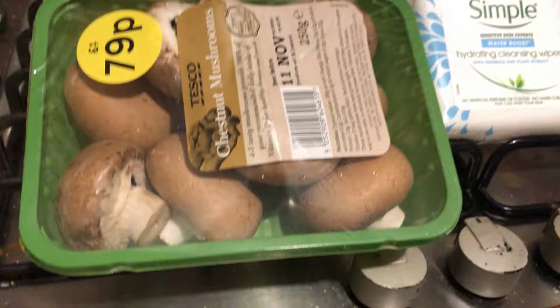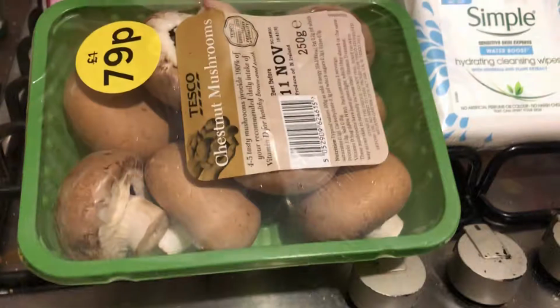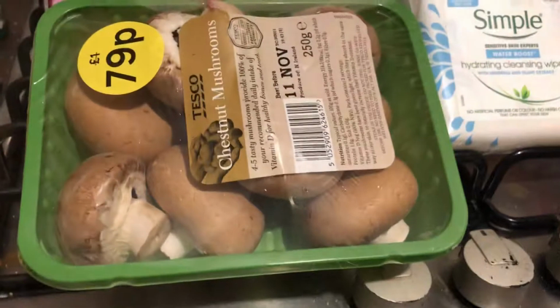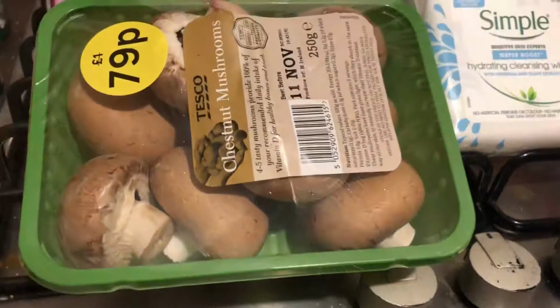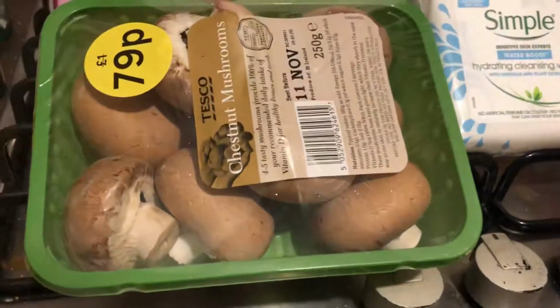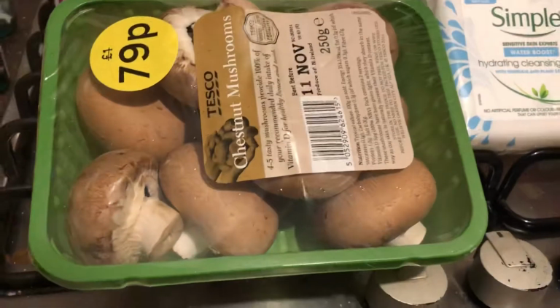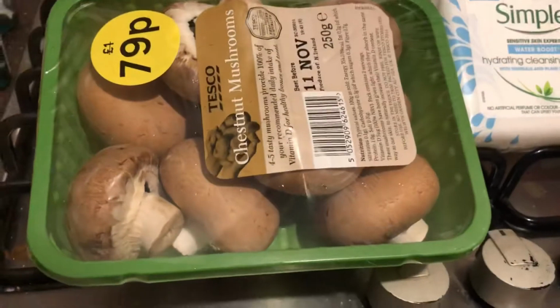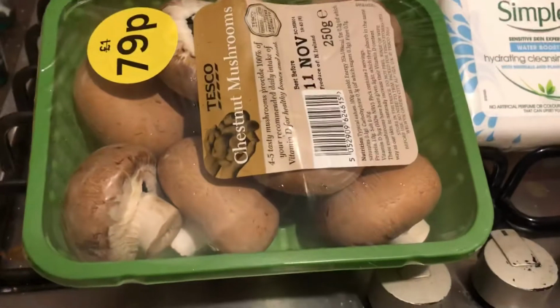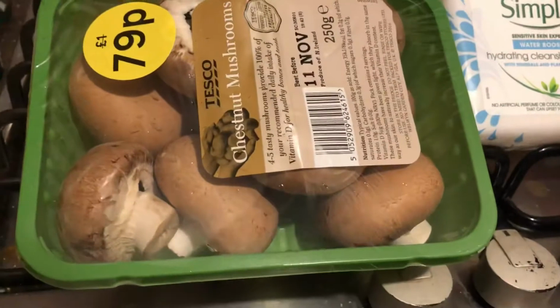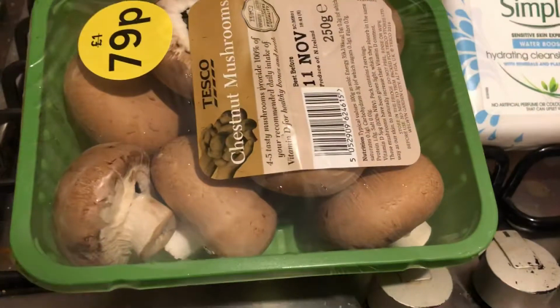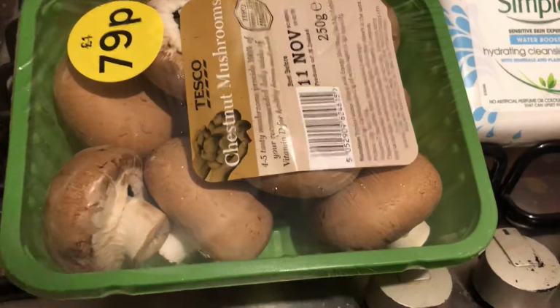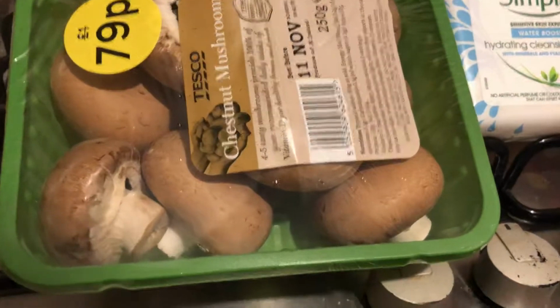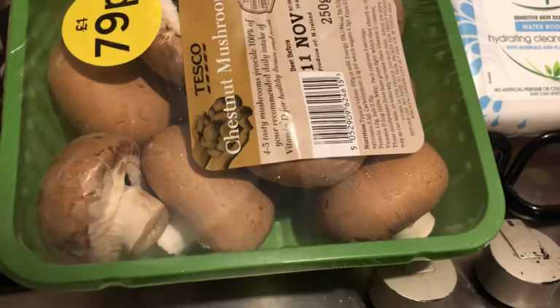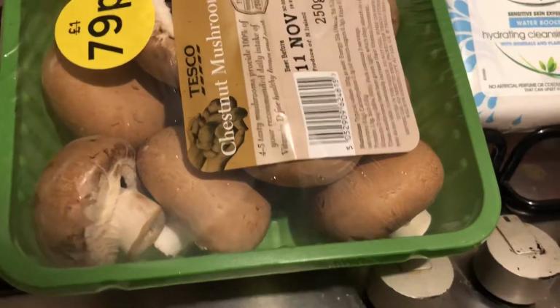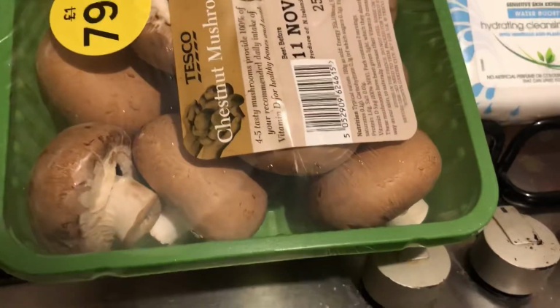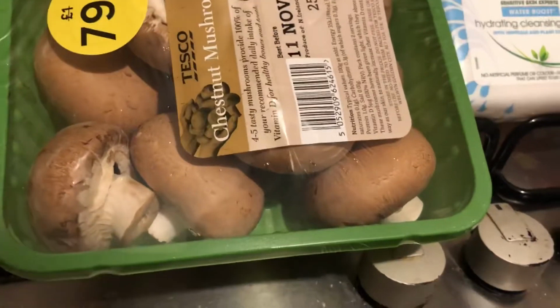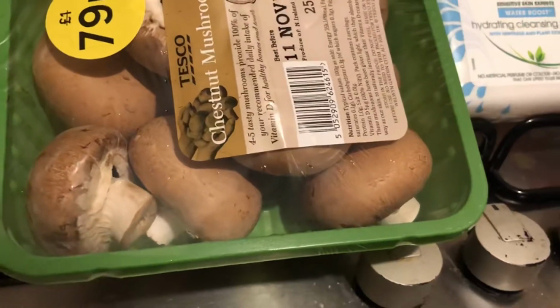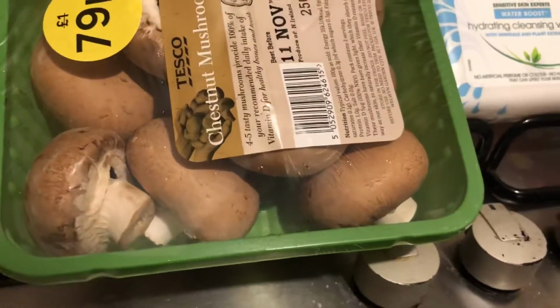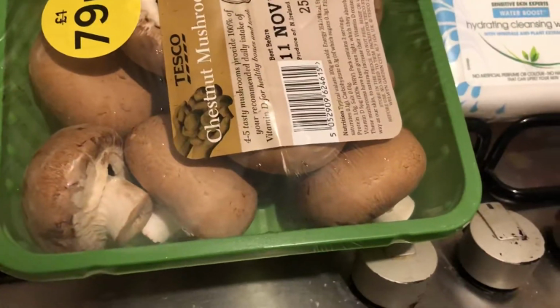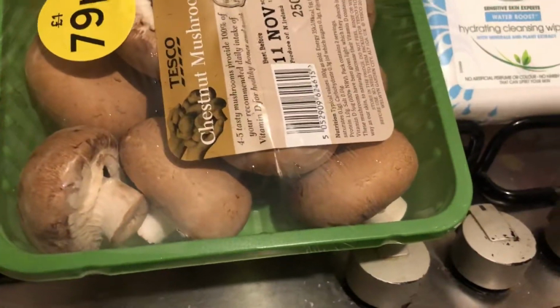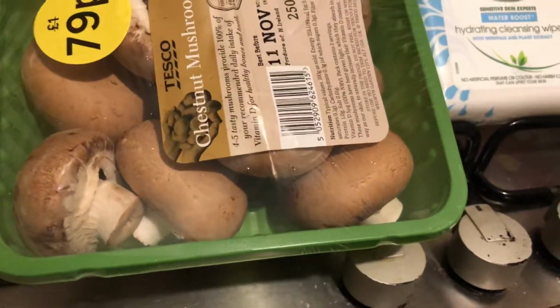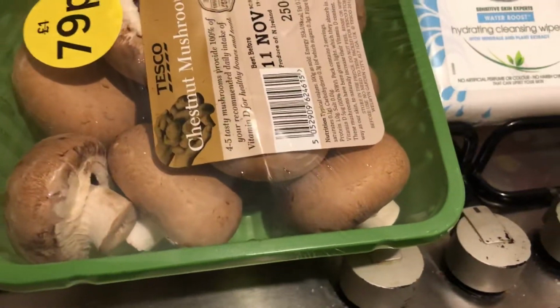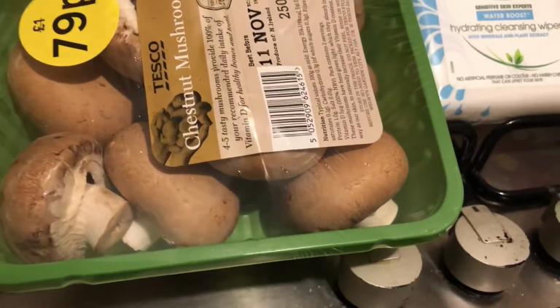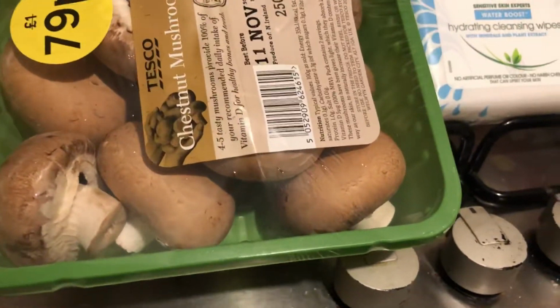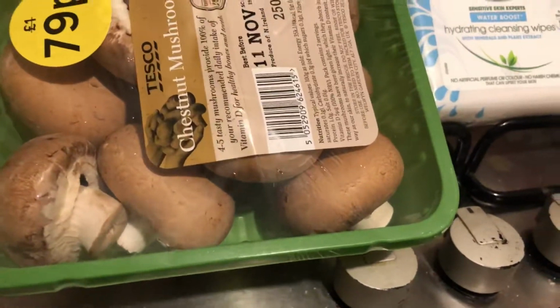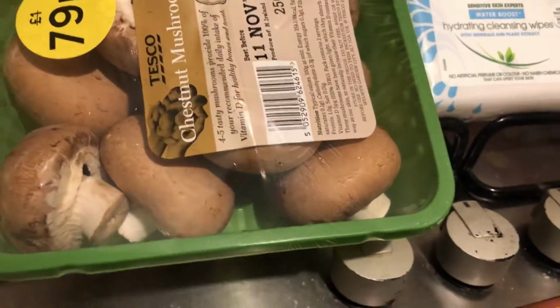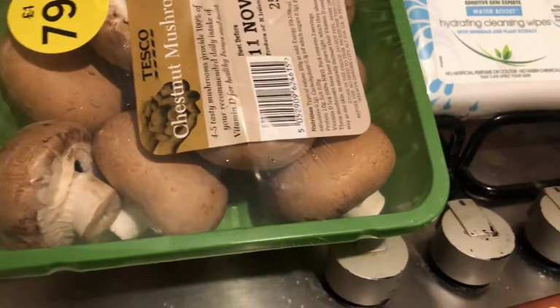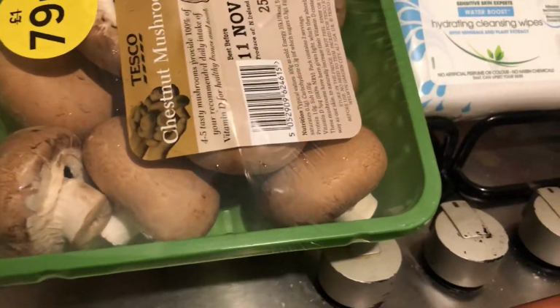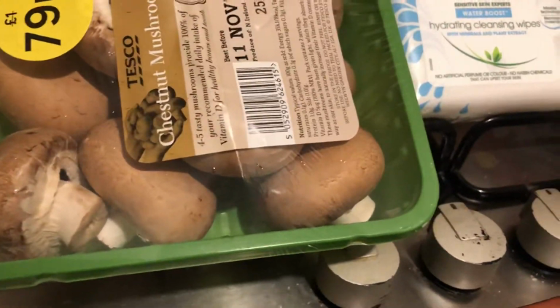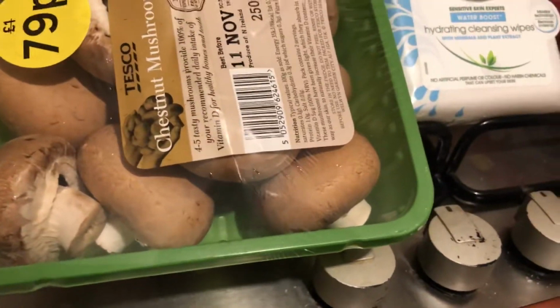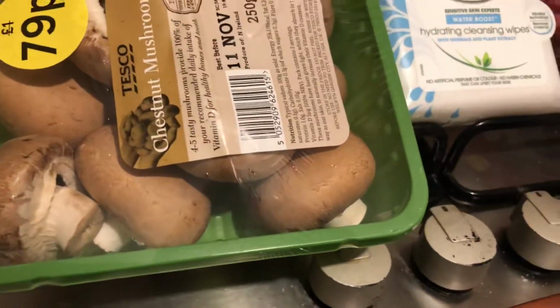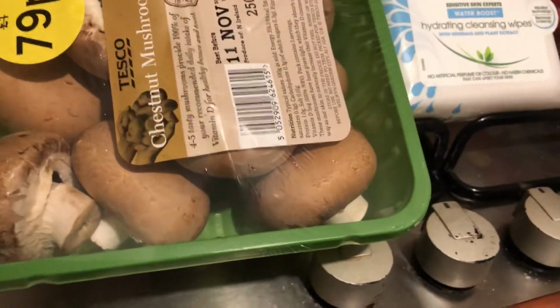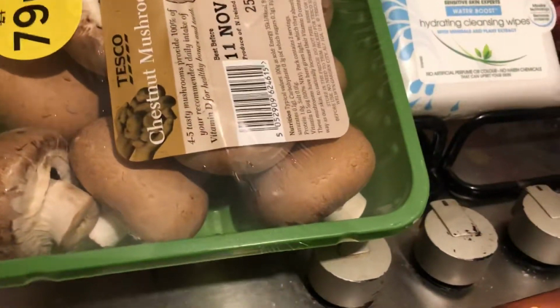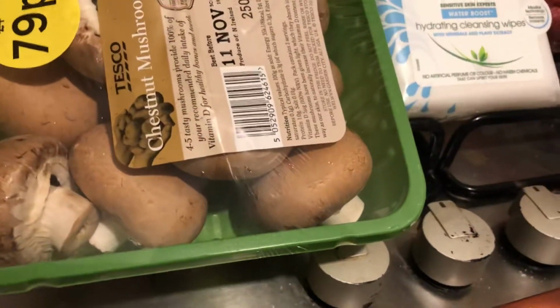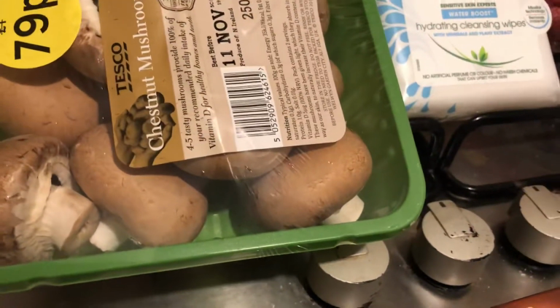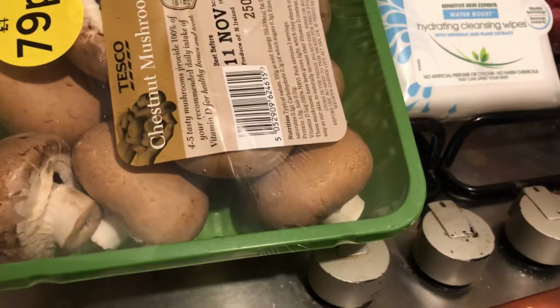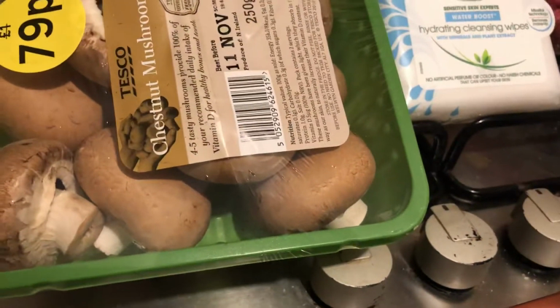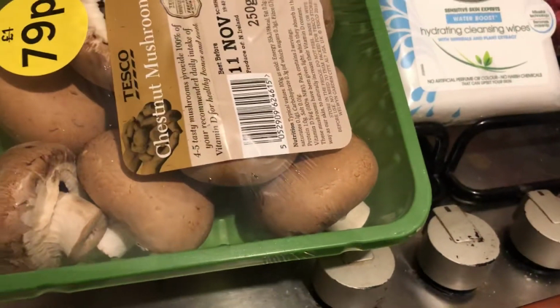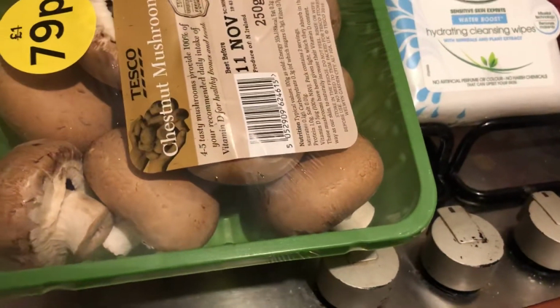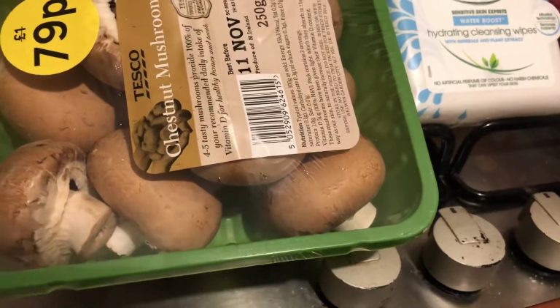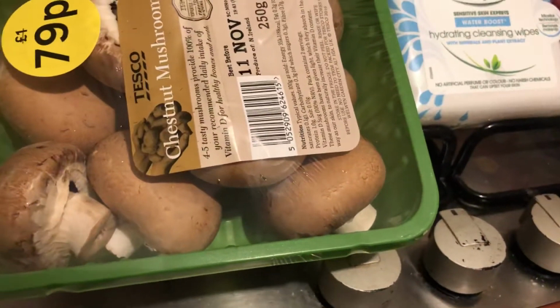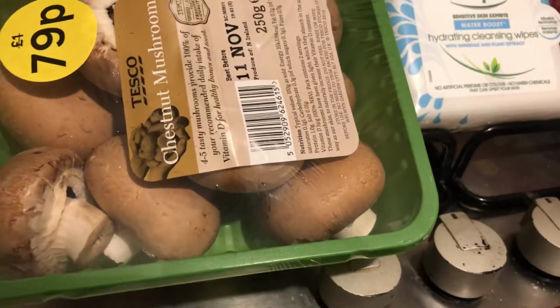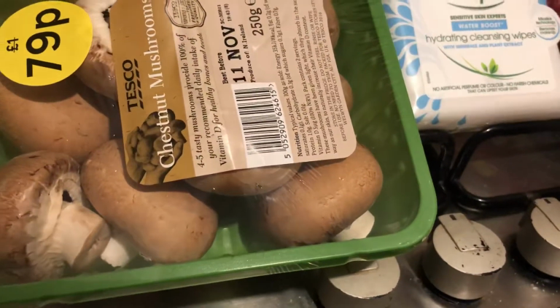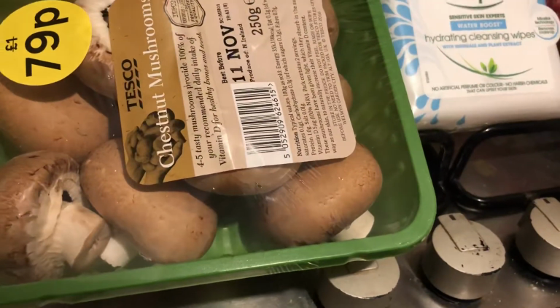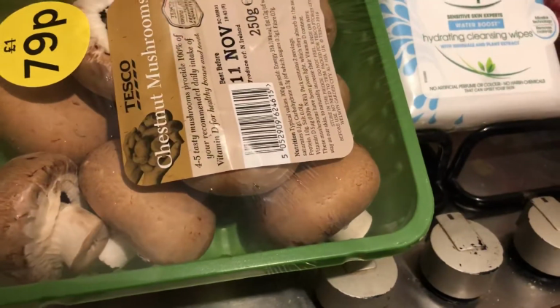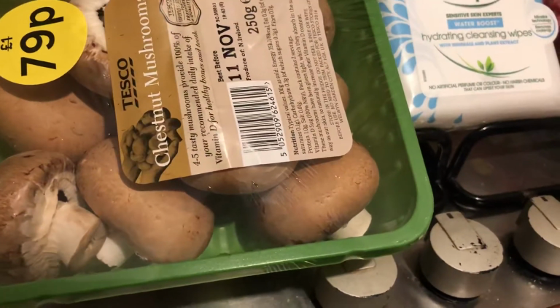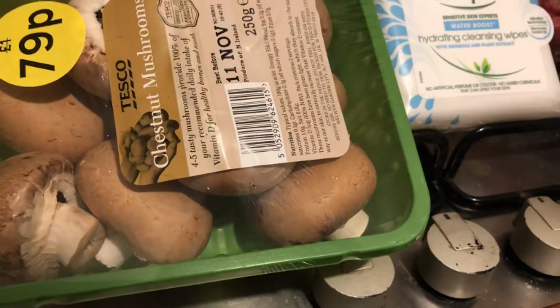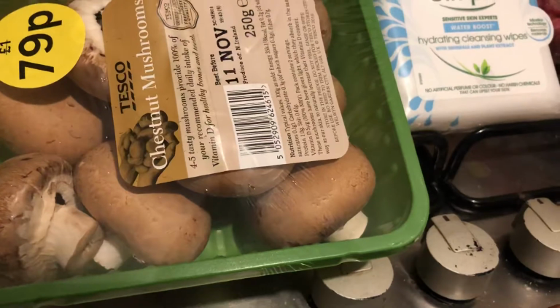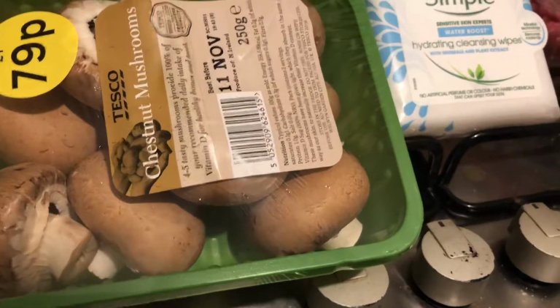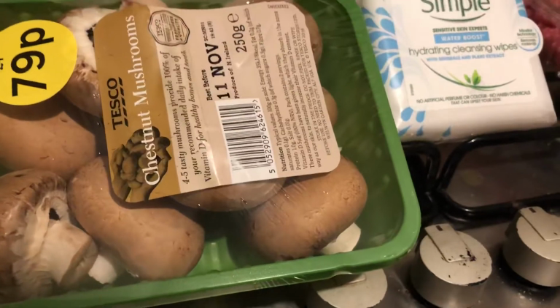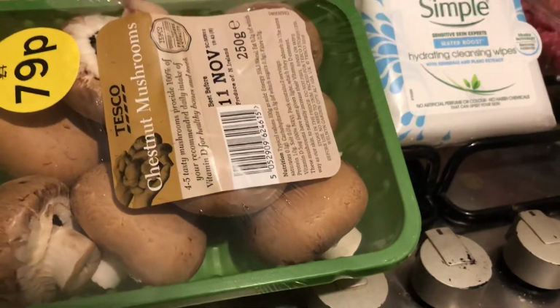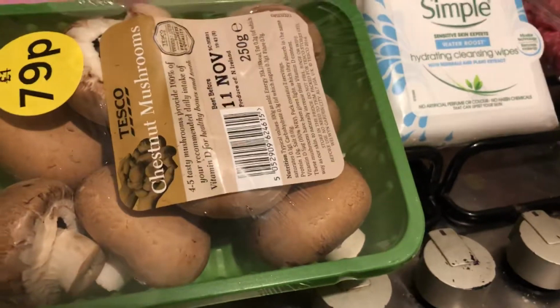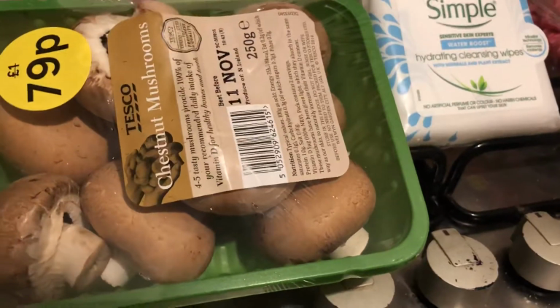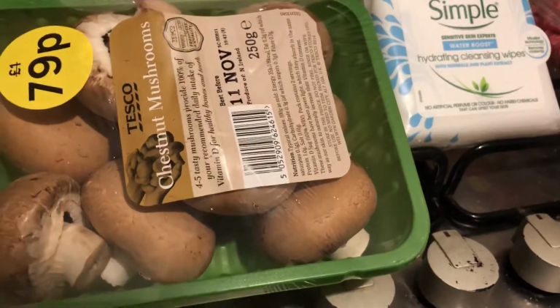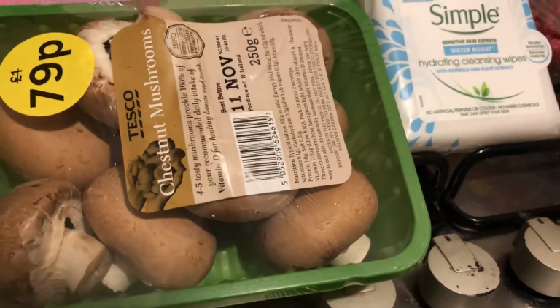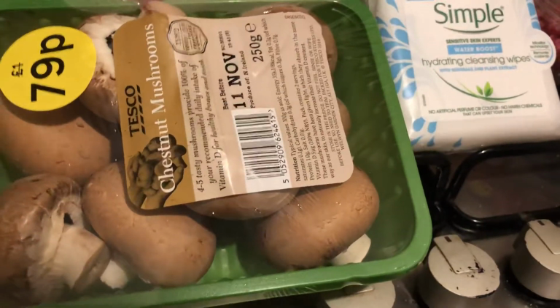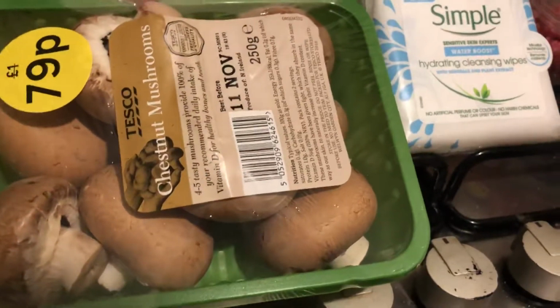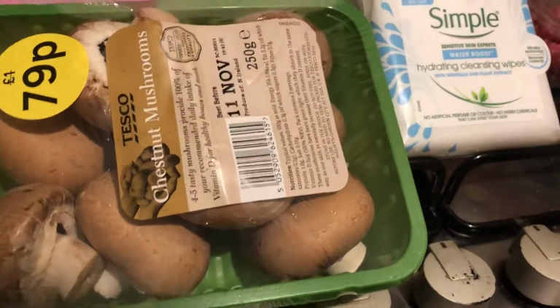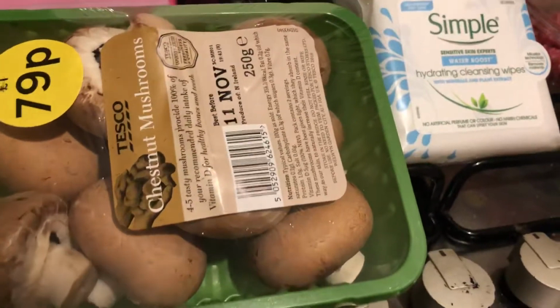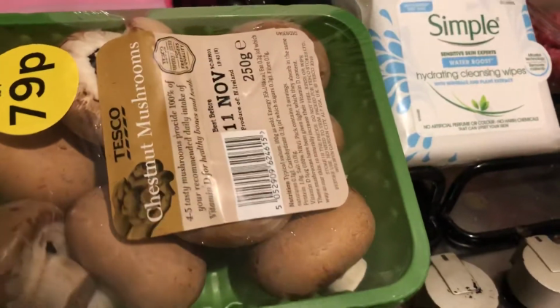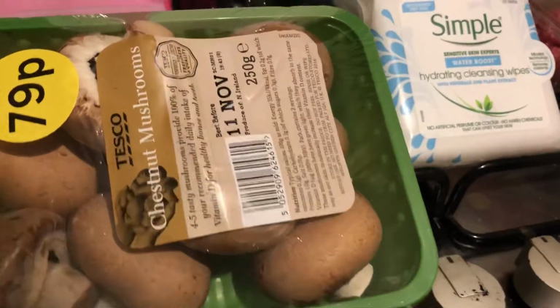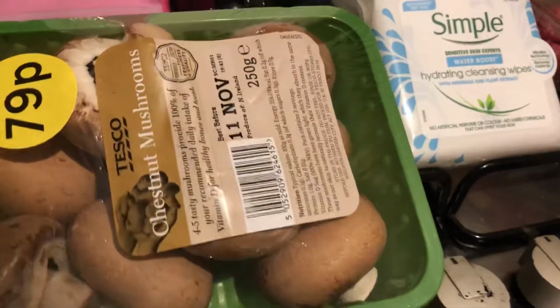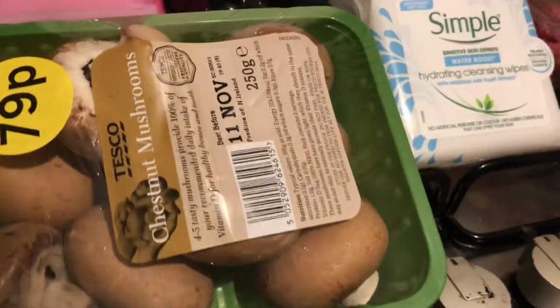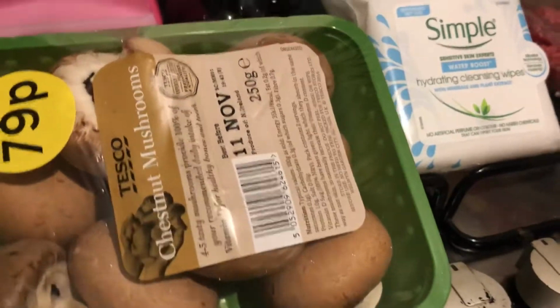Hi everyone, welcome back to my channel, or welcome if you're new. I'm Melanie and I do a variety of different food hauls. Today I've been to Tesco again.